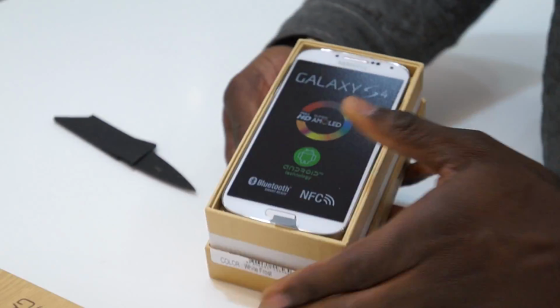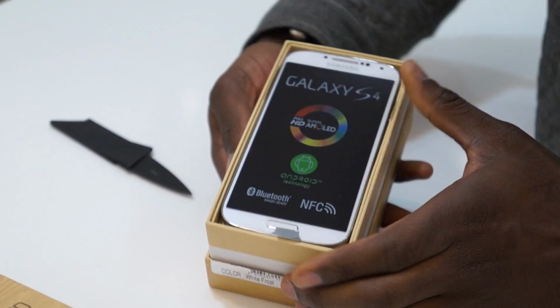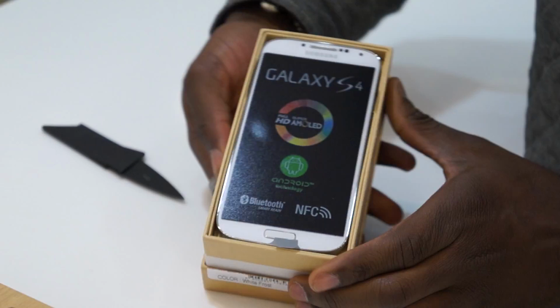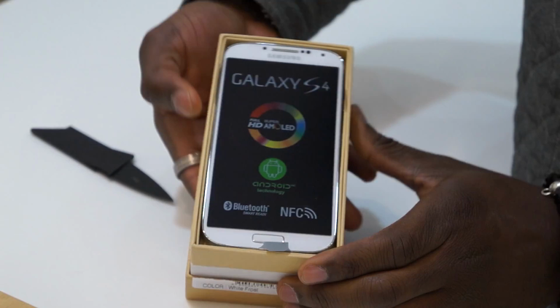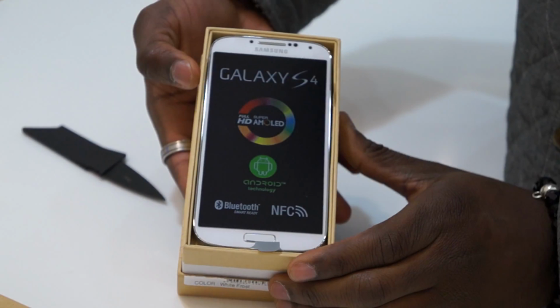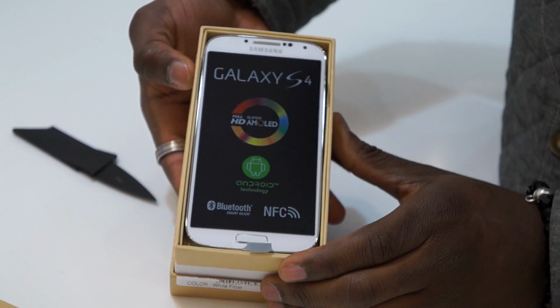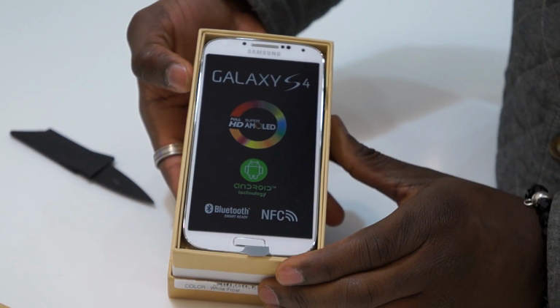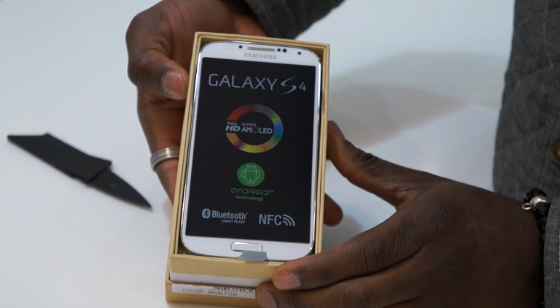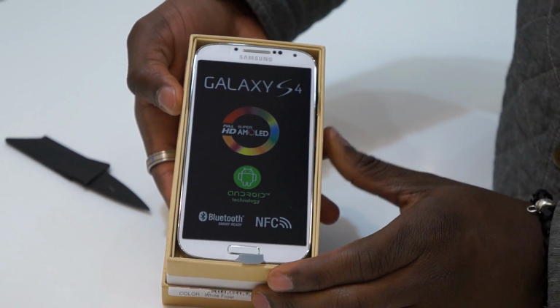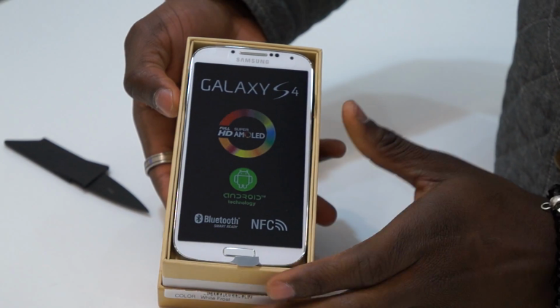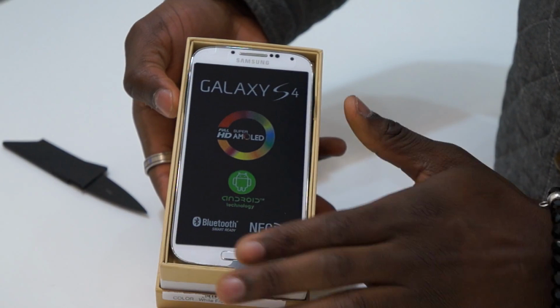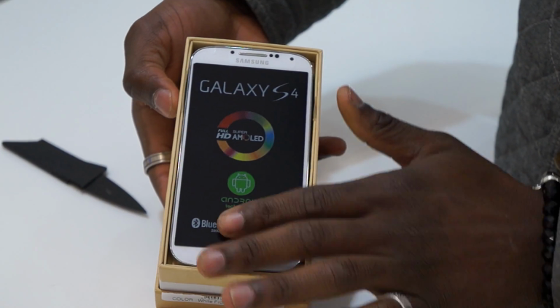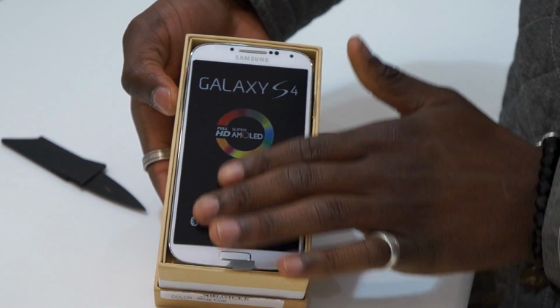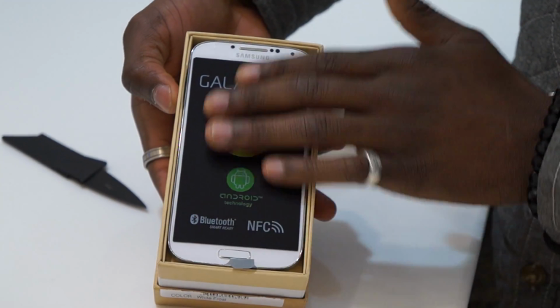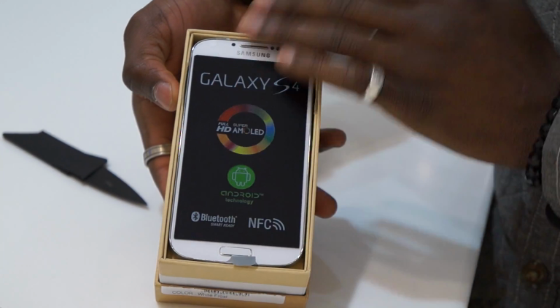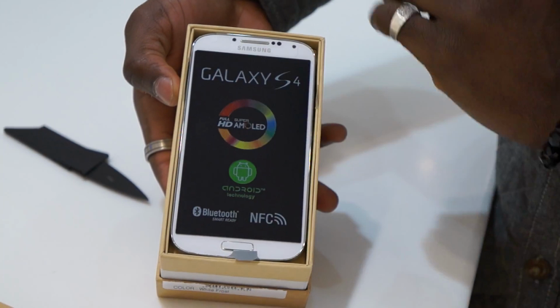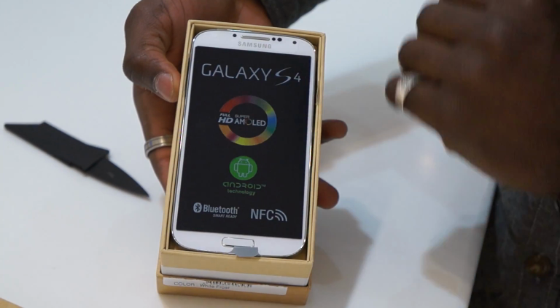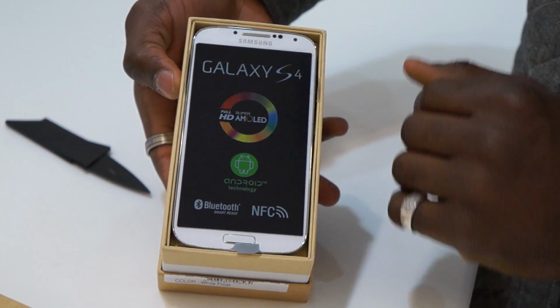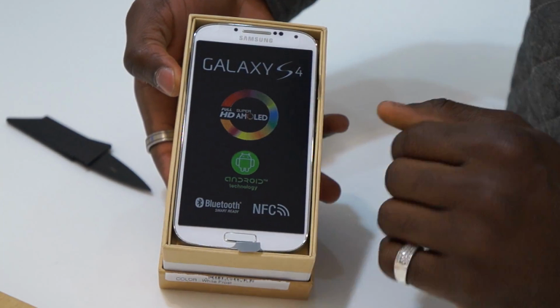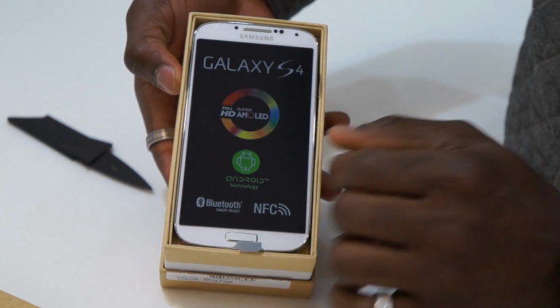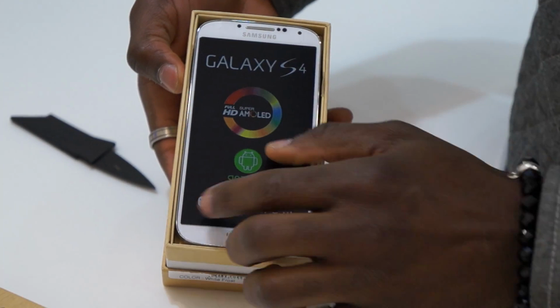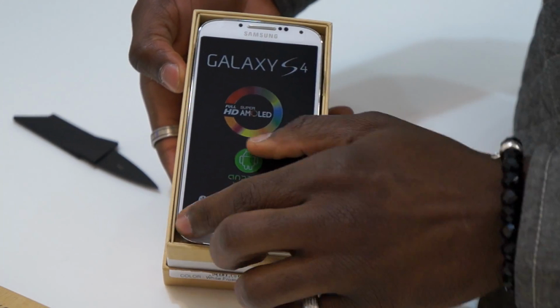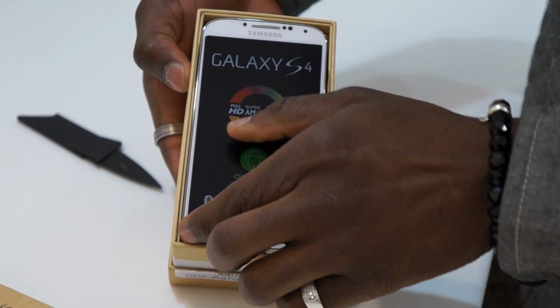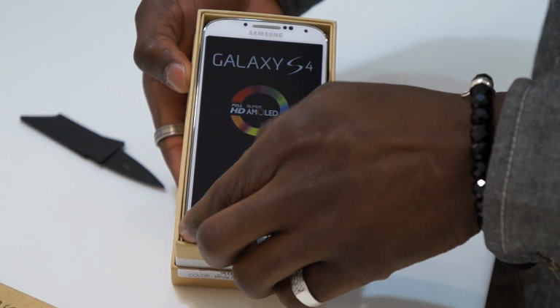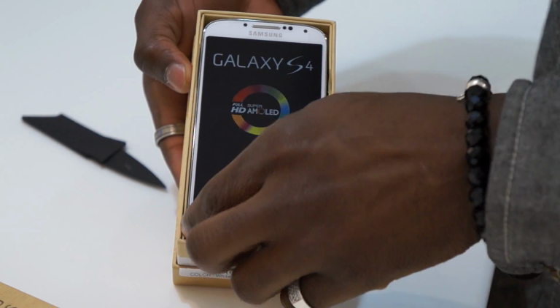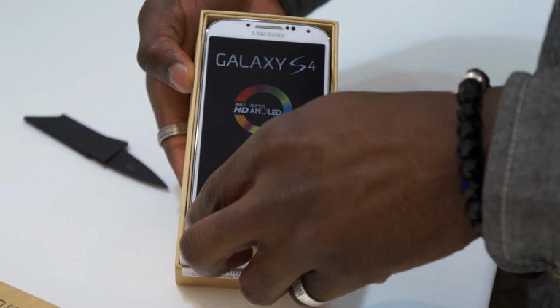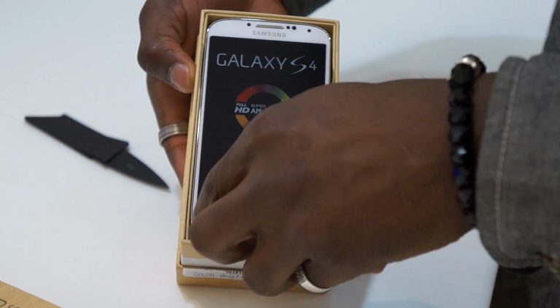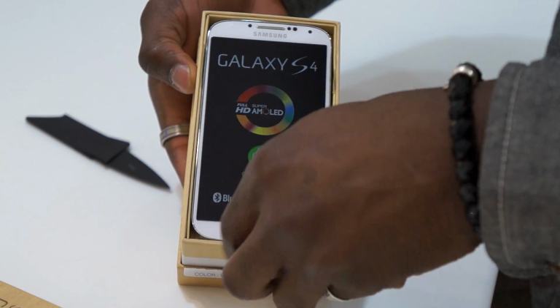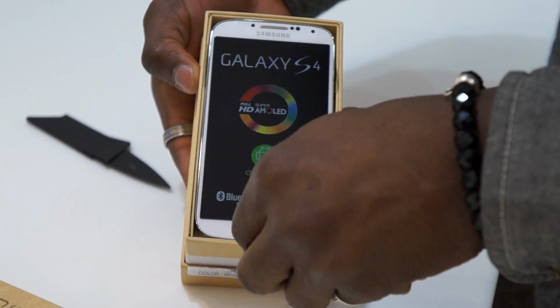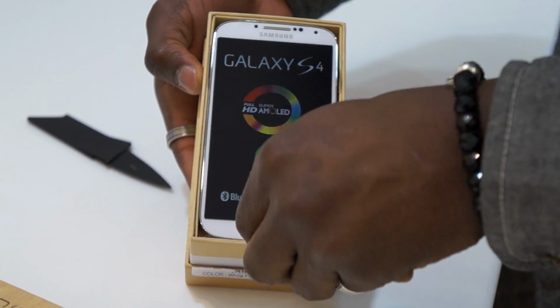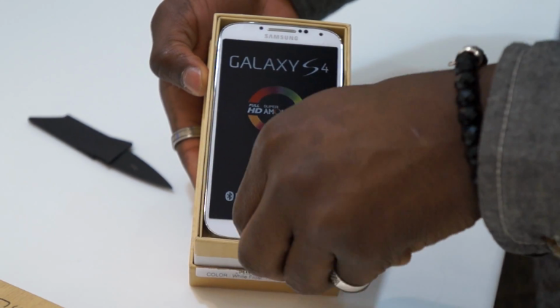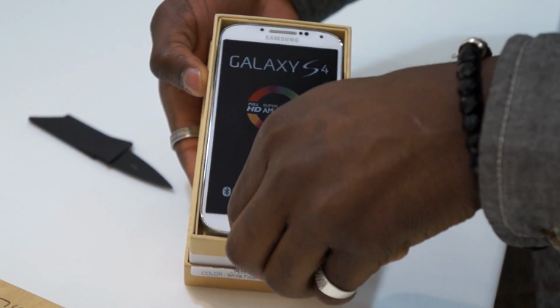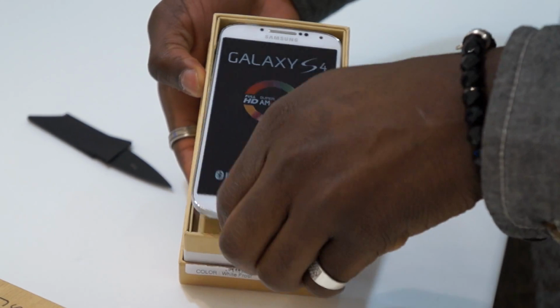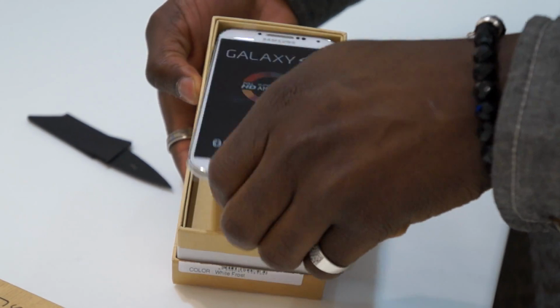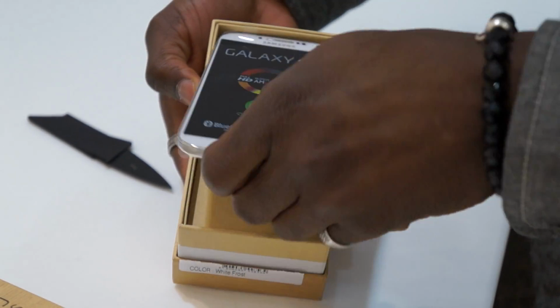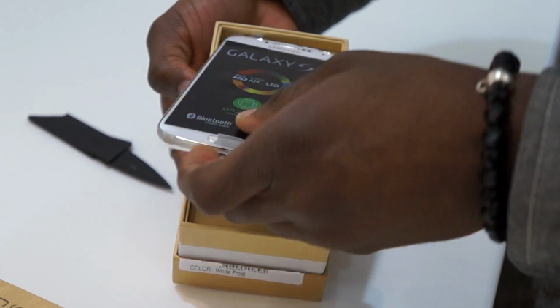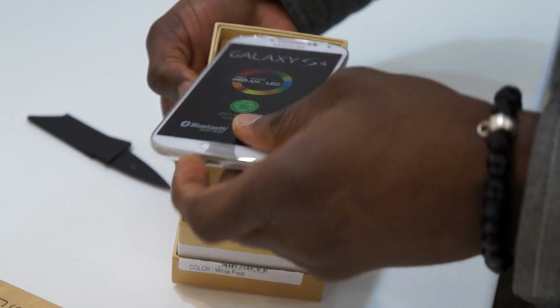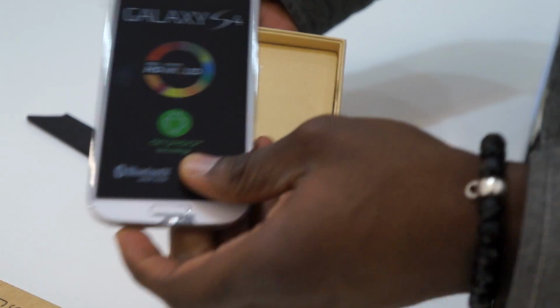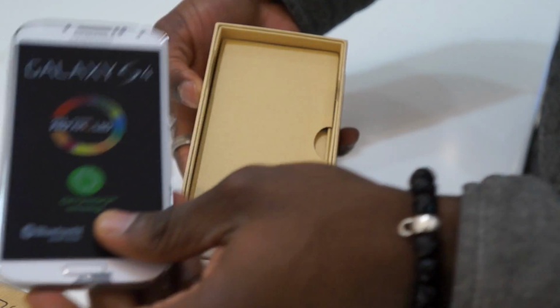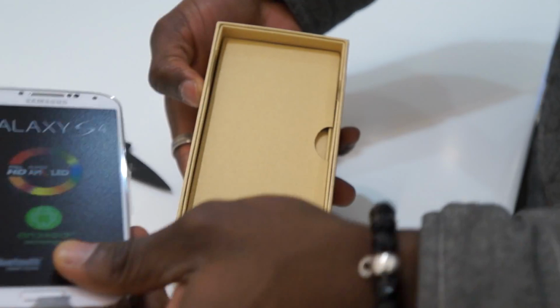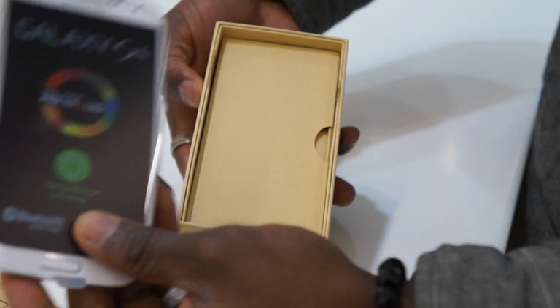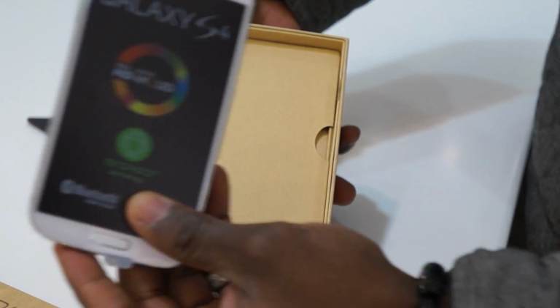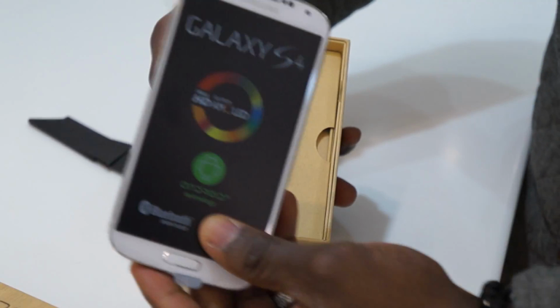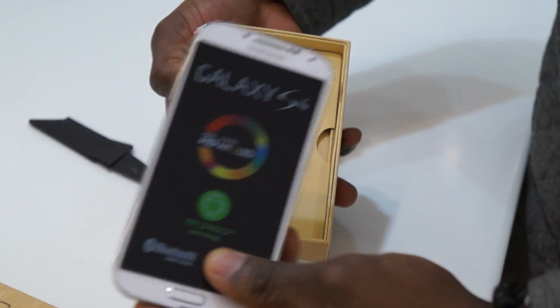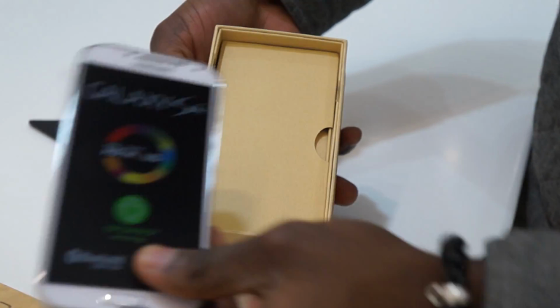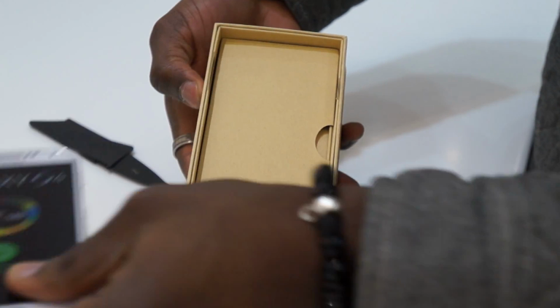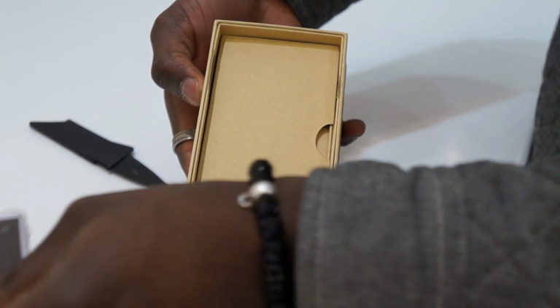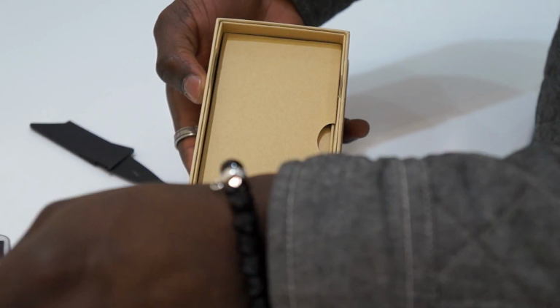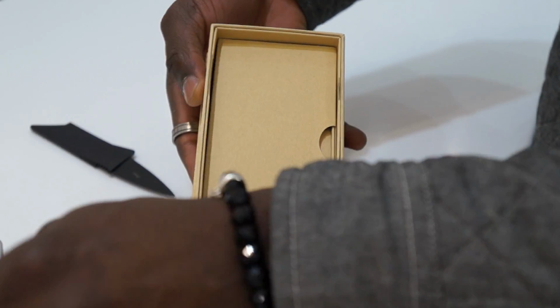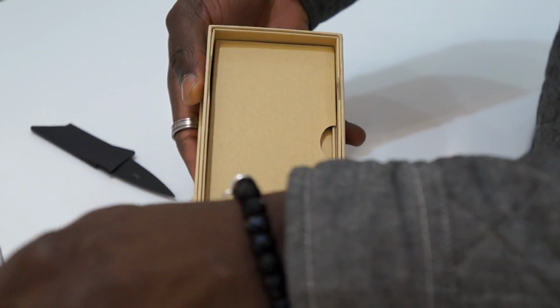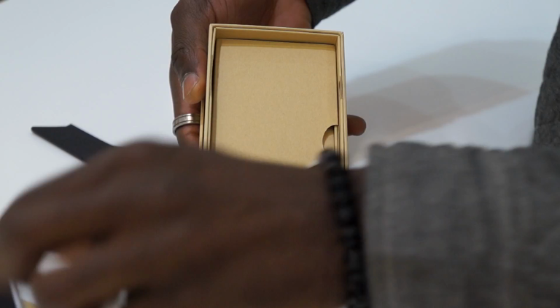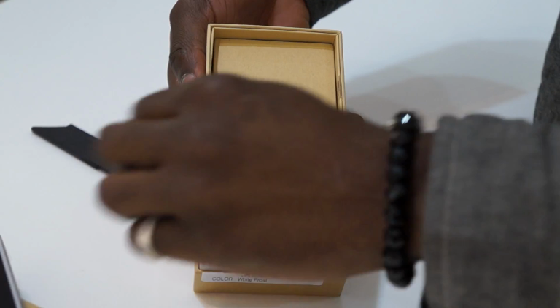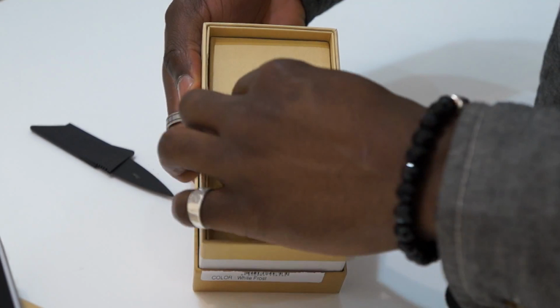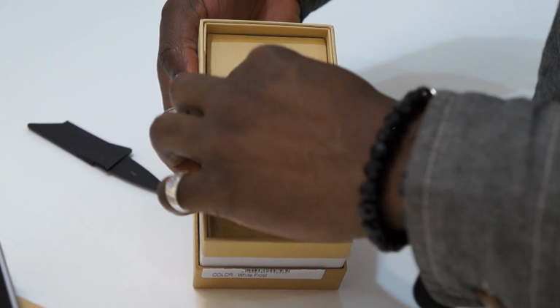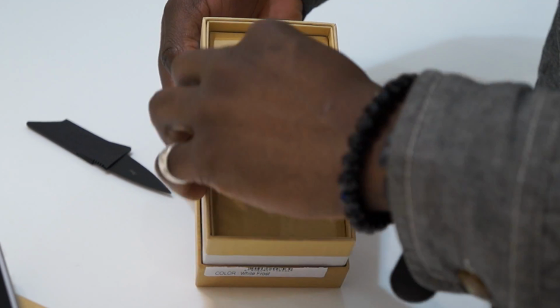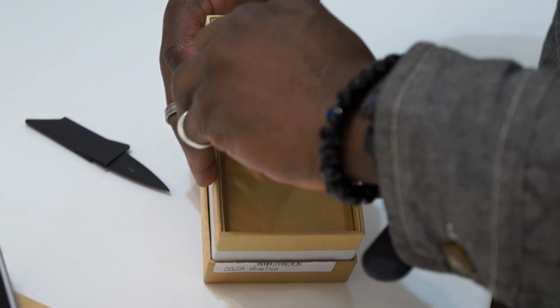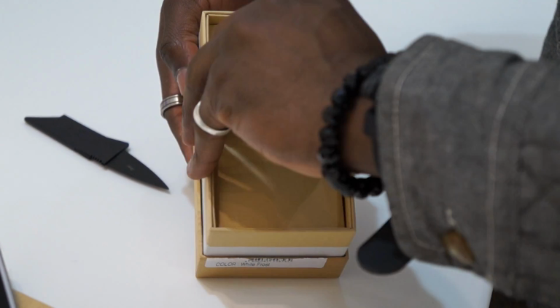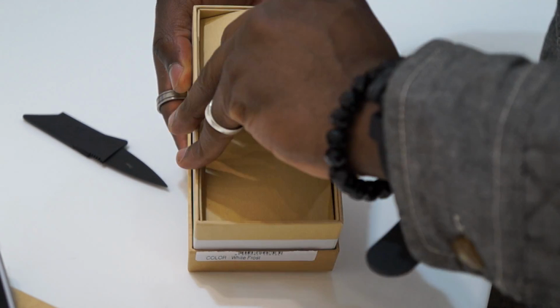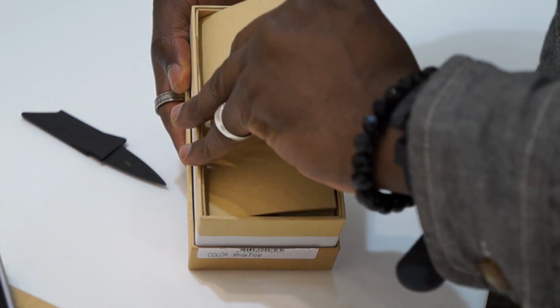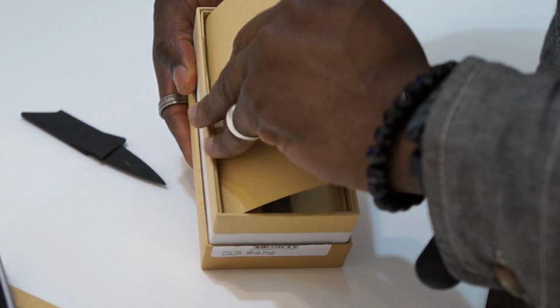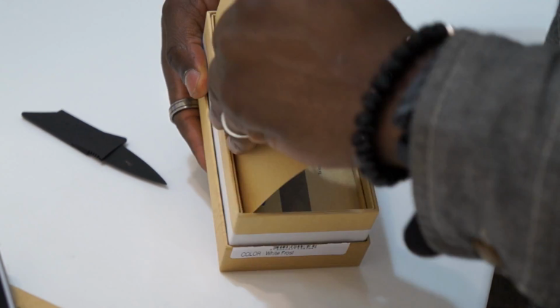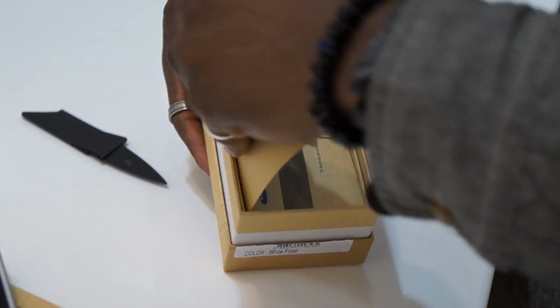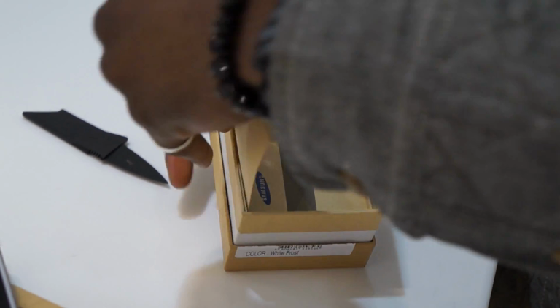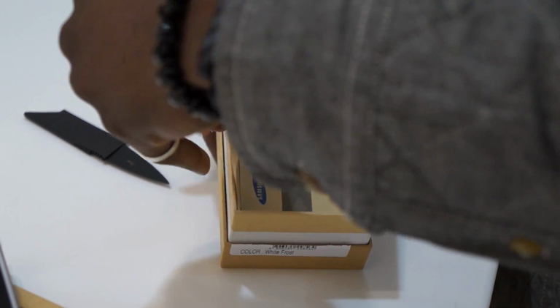So here we are — the white Galaxy S4, beautiful. Let's just put that to the side for a second and see what else is inside the packaging.